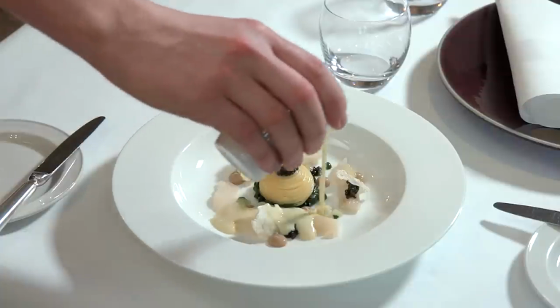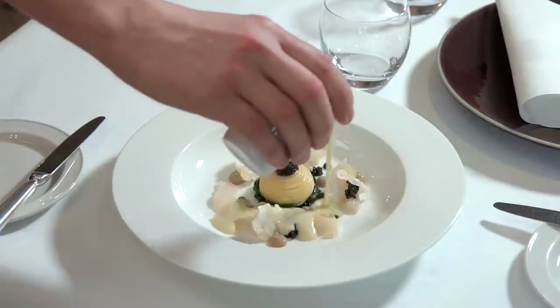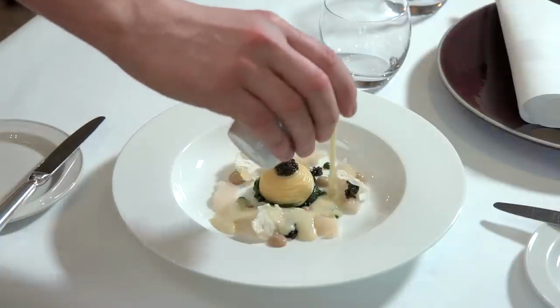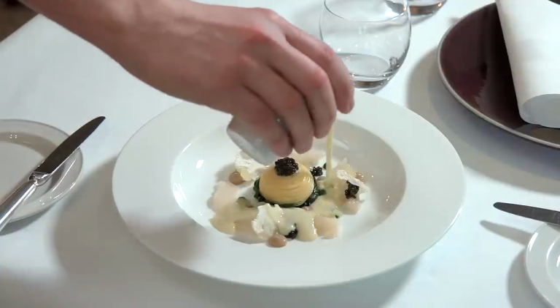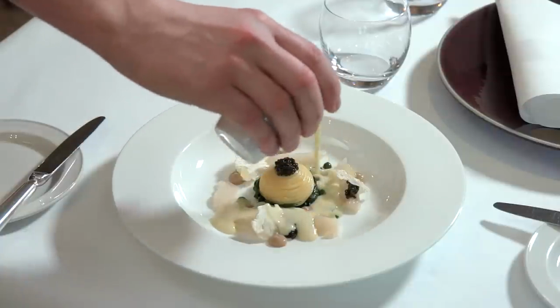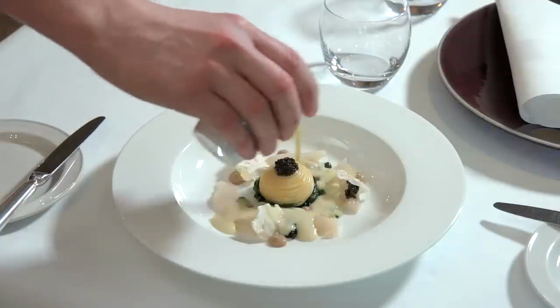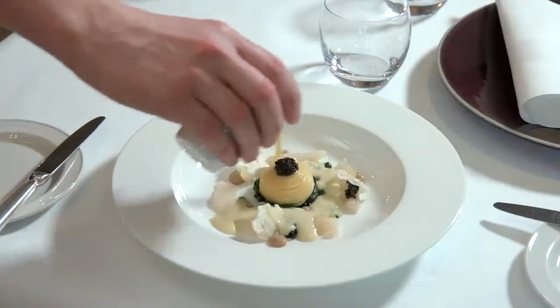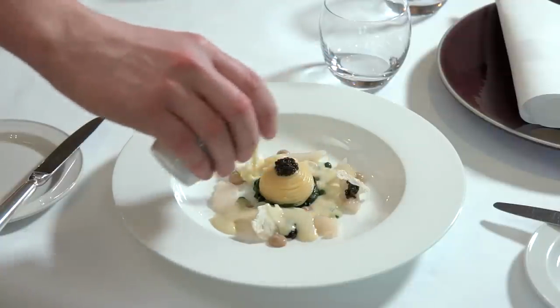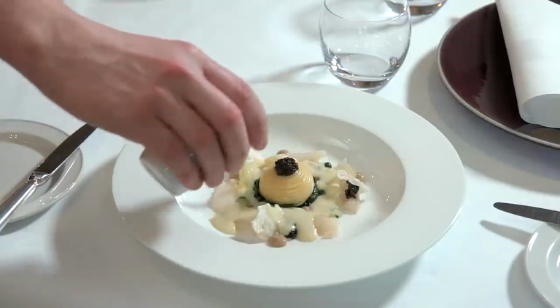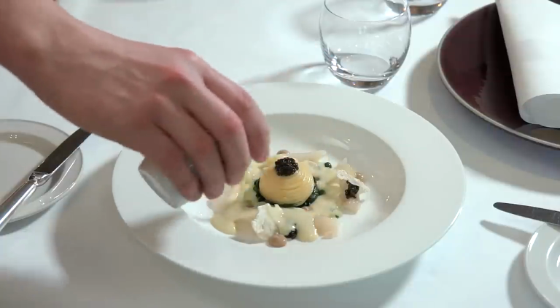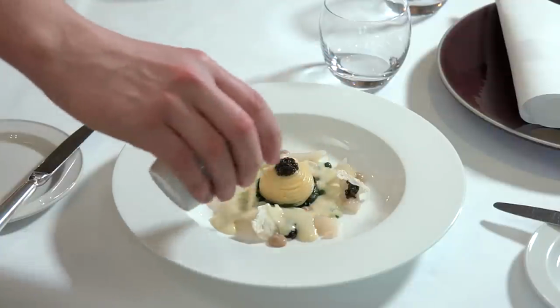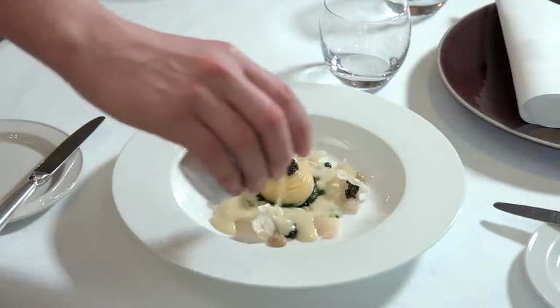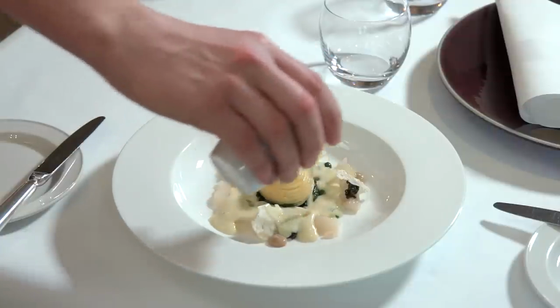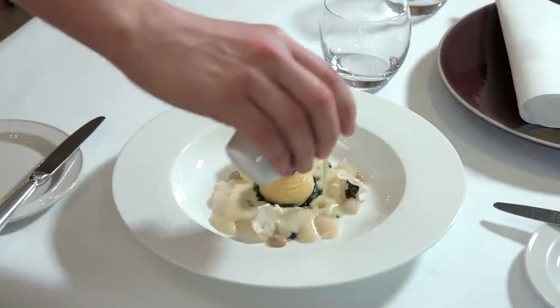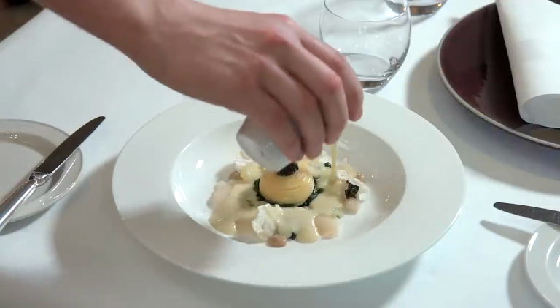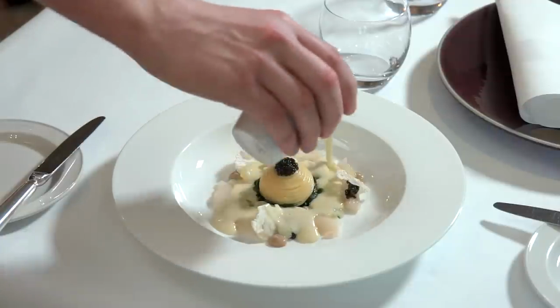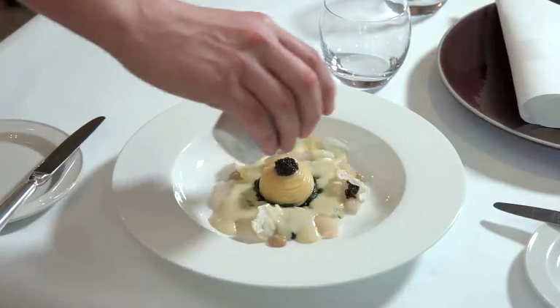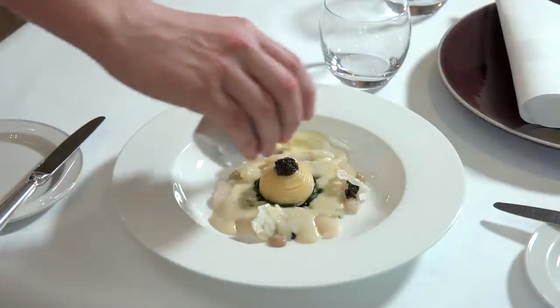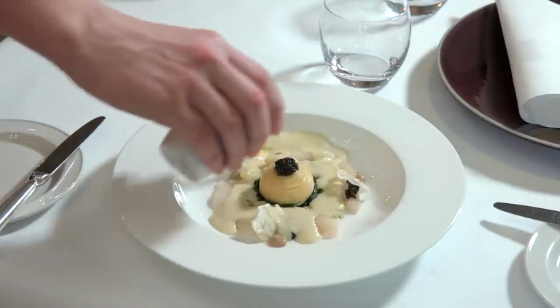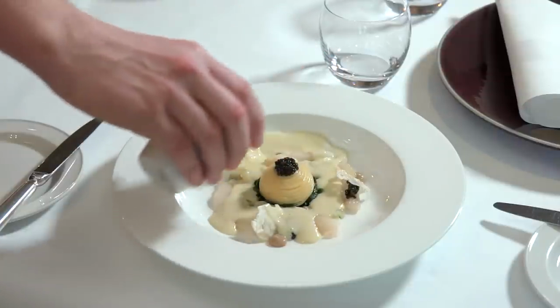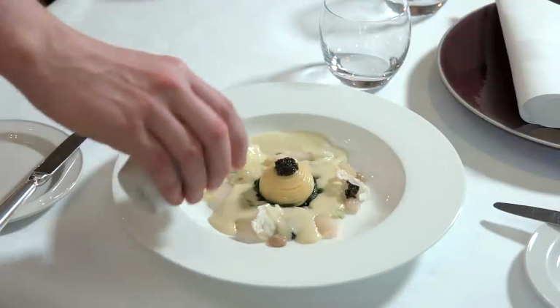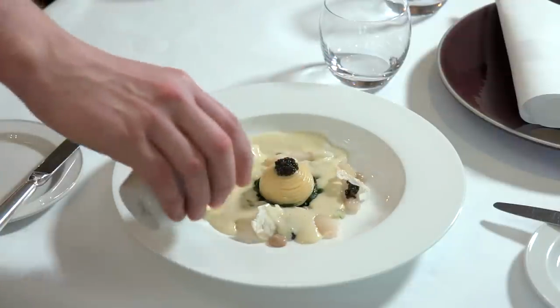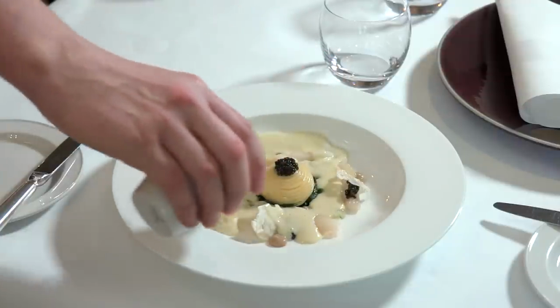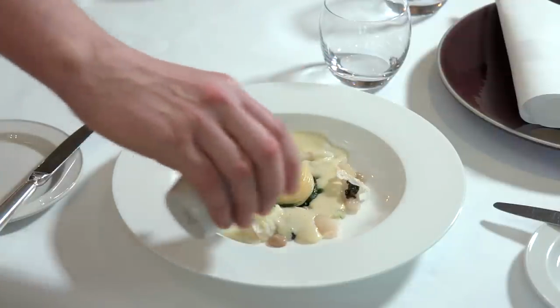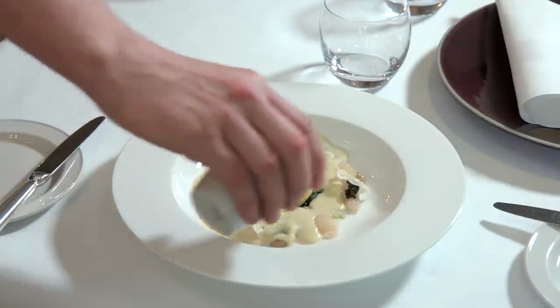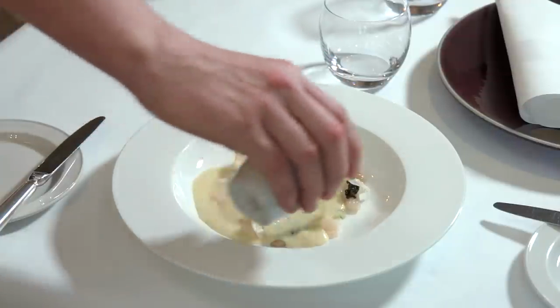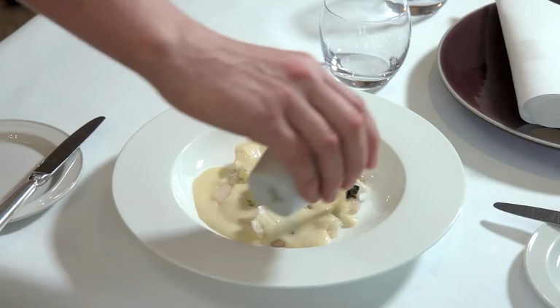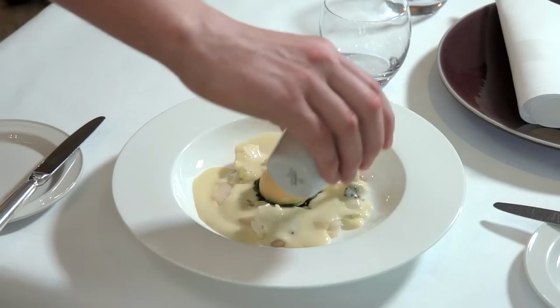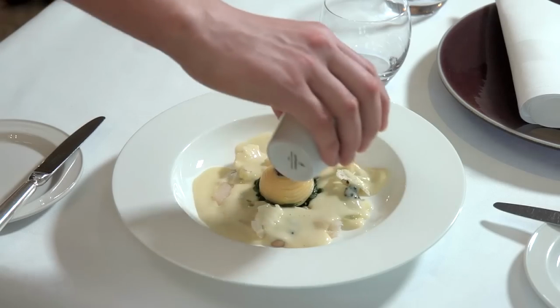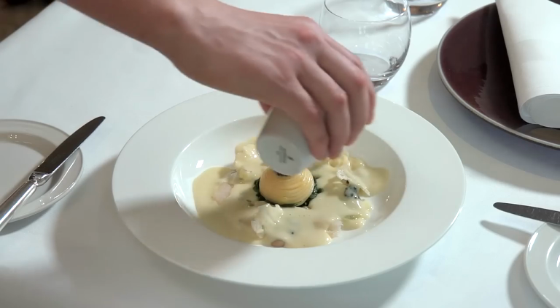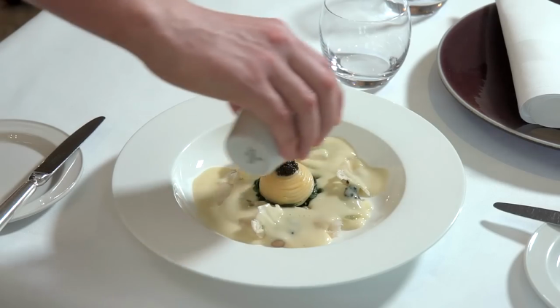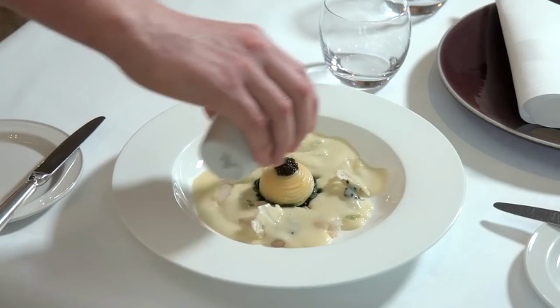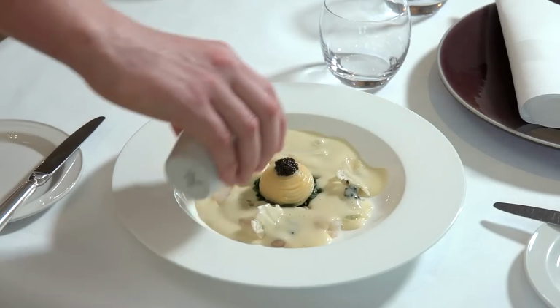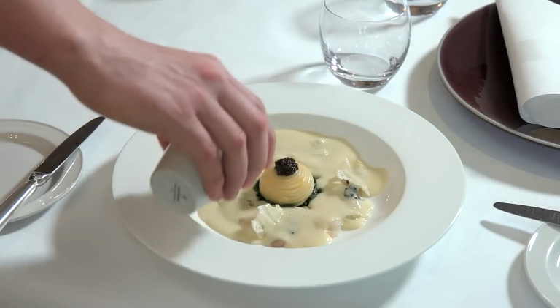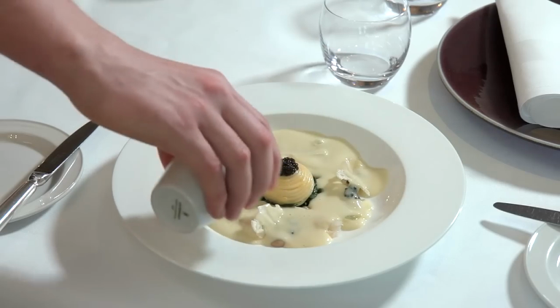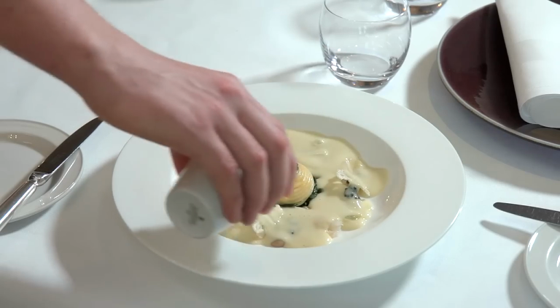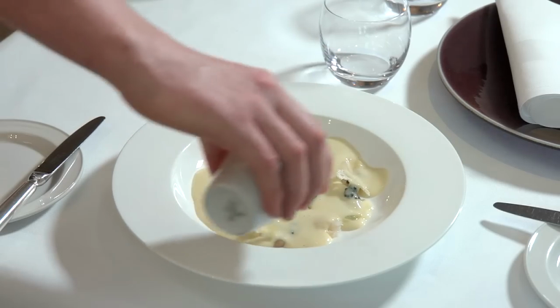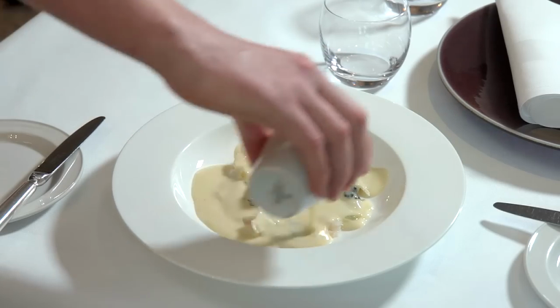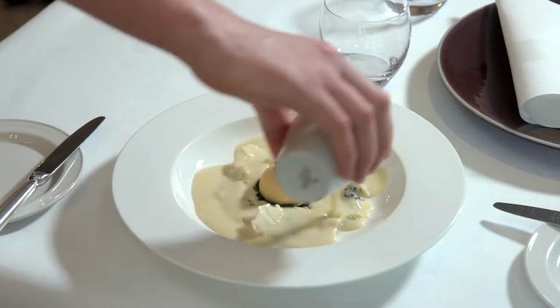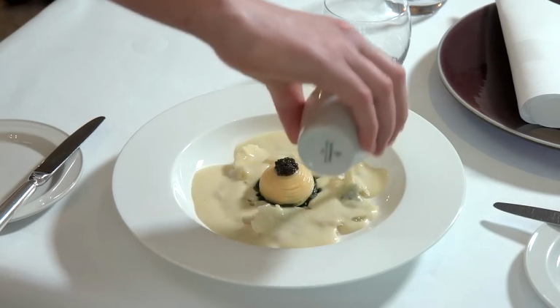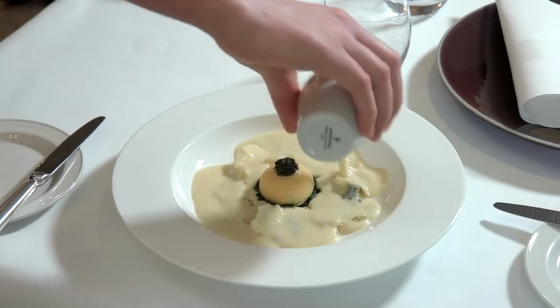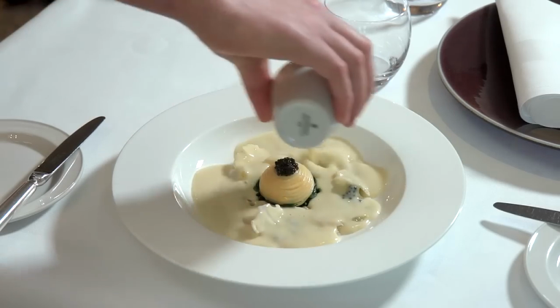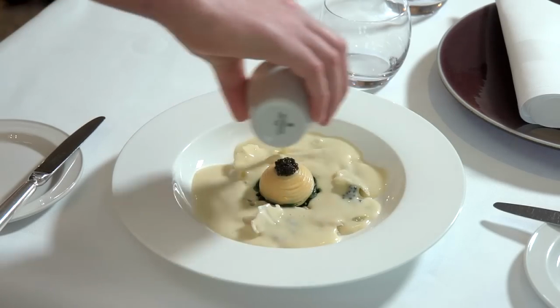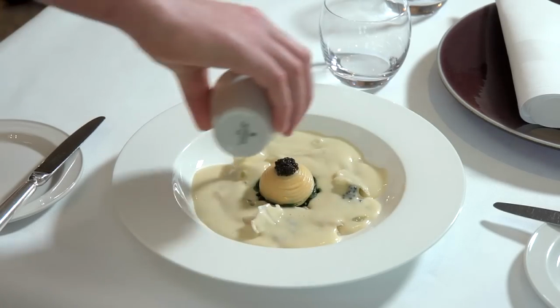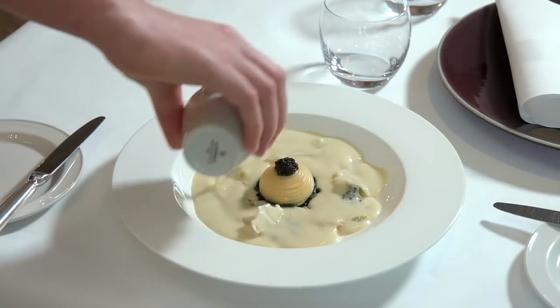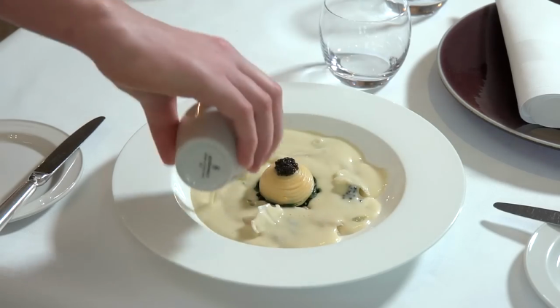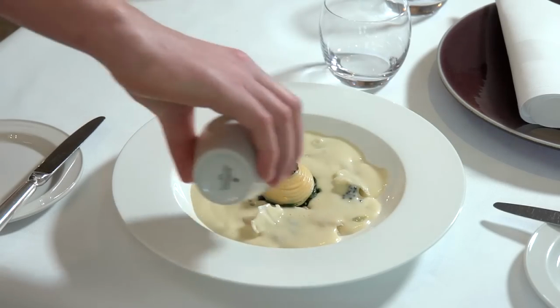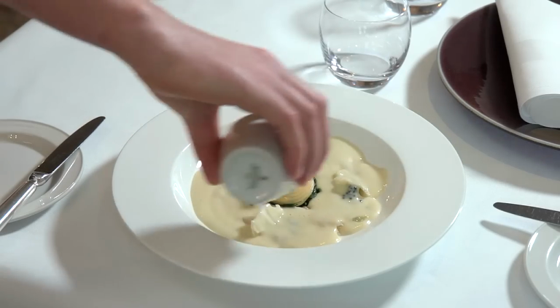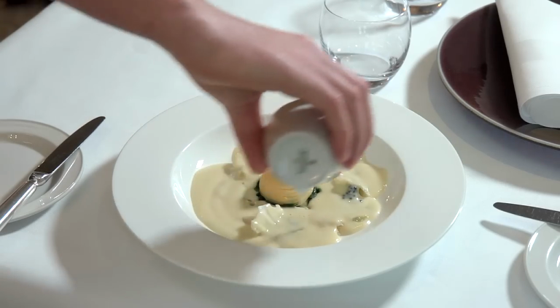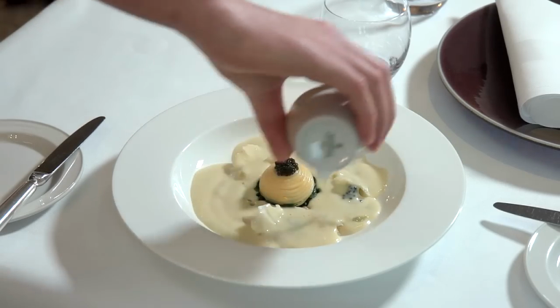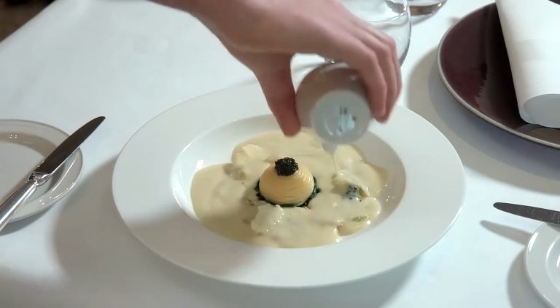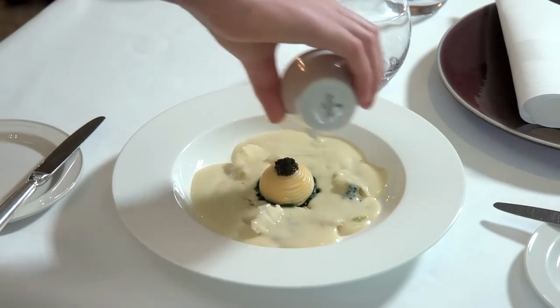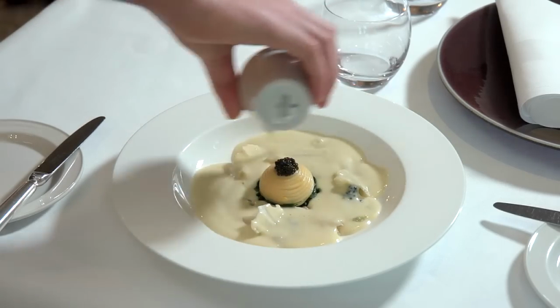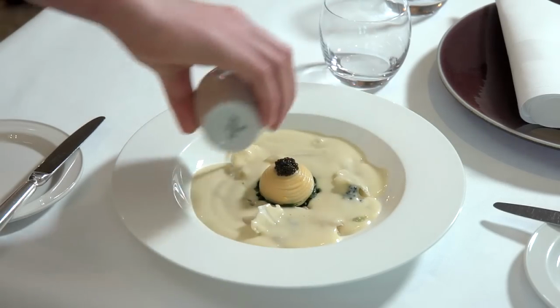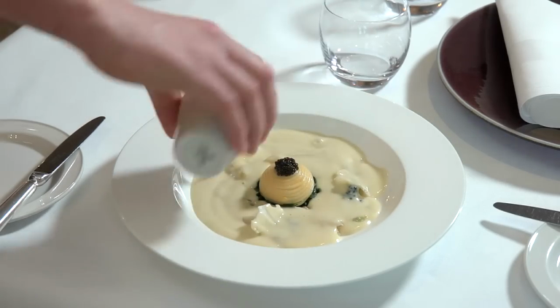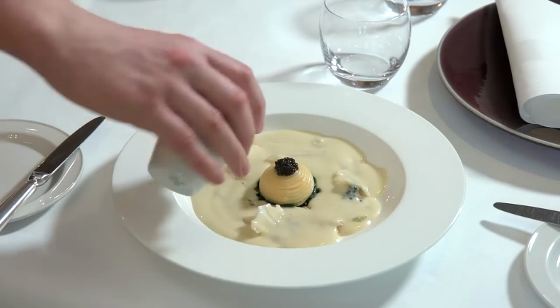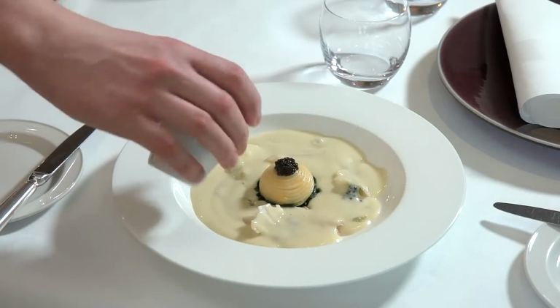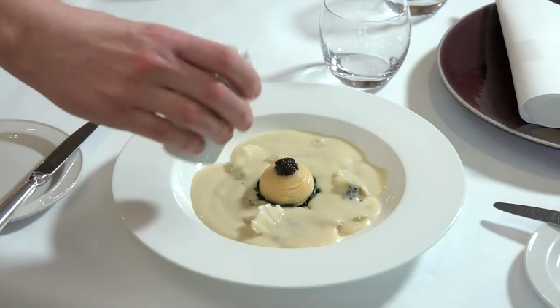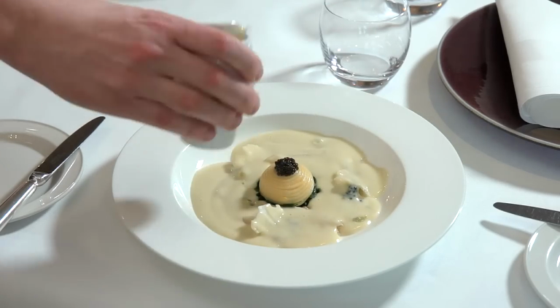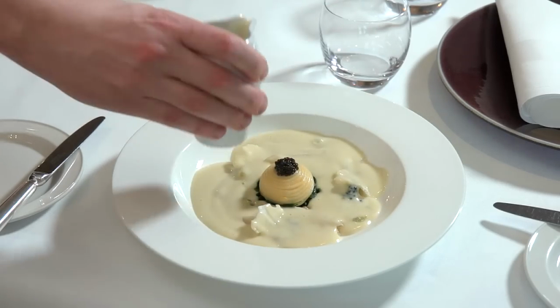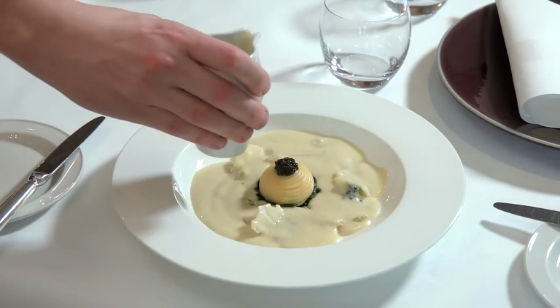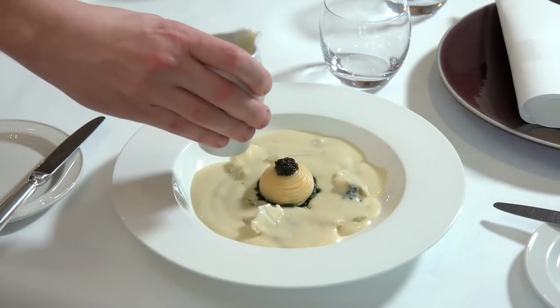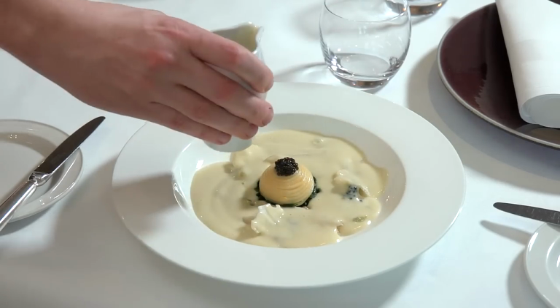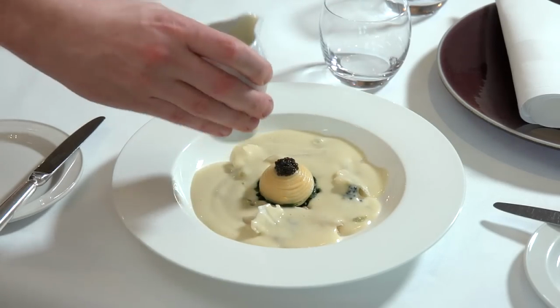There we have Linguine in Velouté with smoked haddock, cauliflower, spinach, and ossetra caviar.